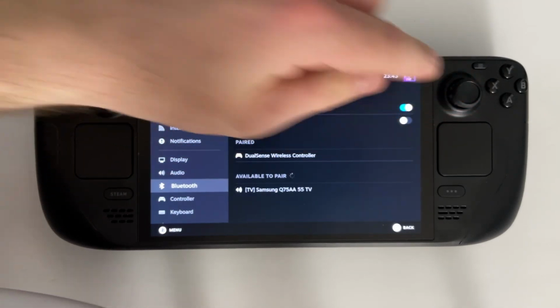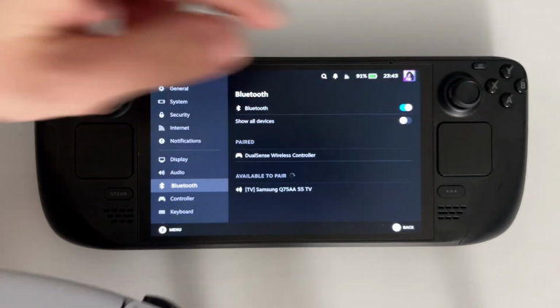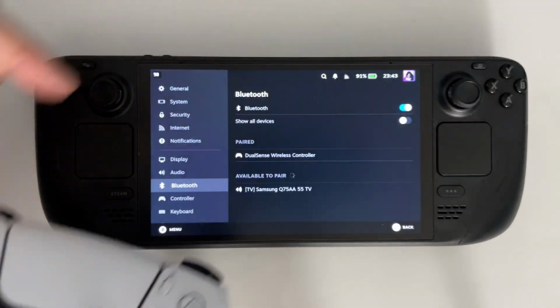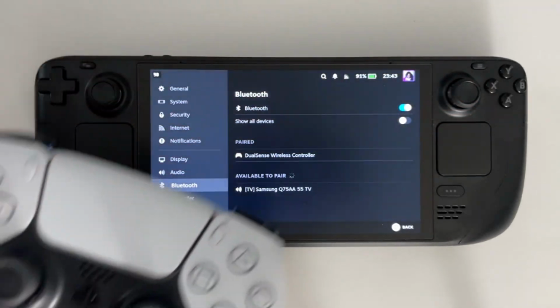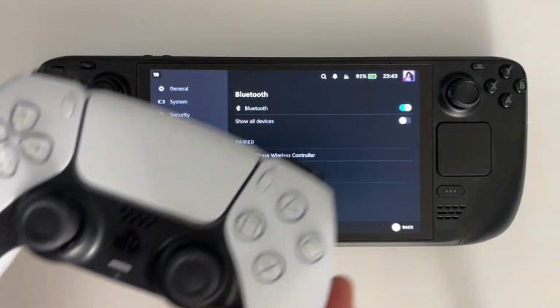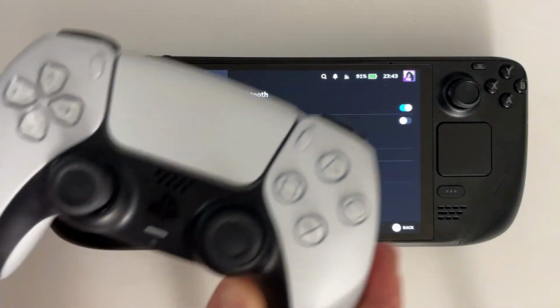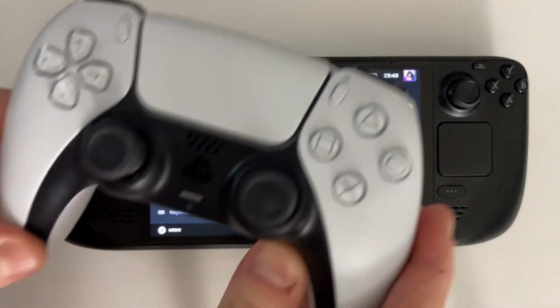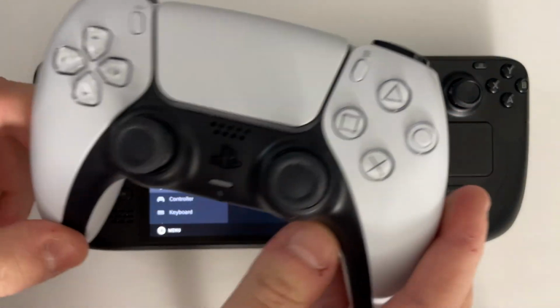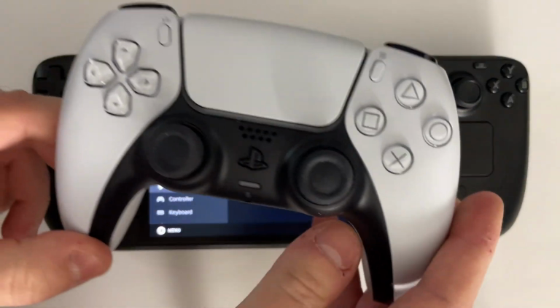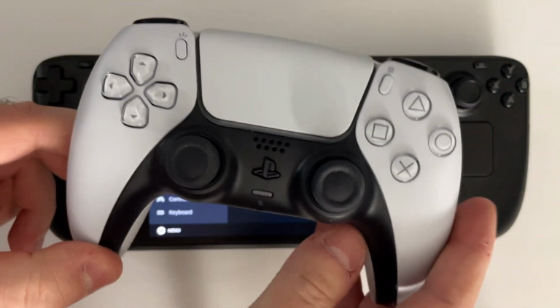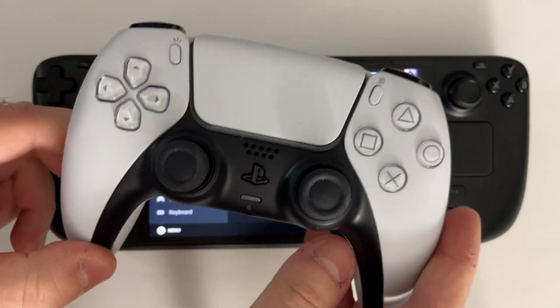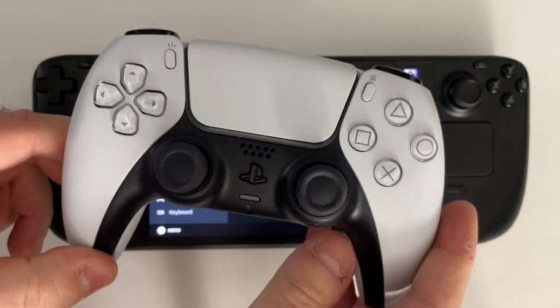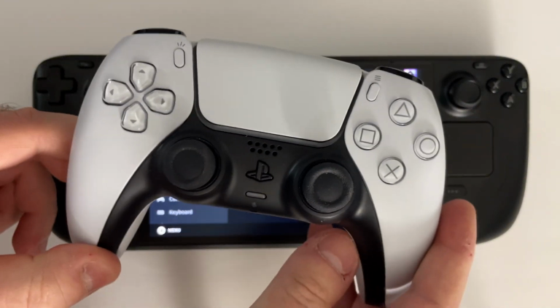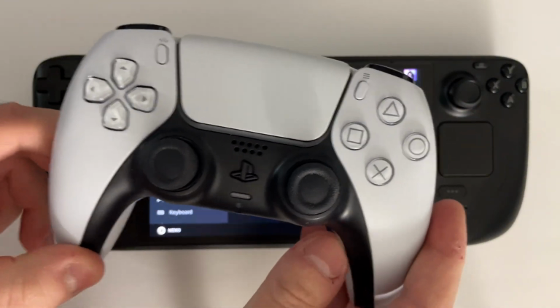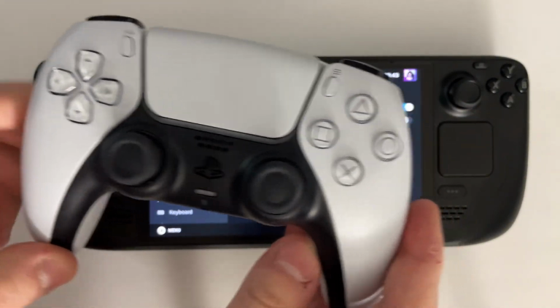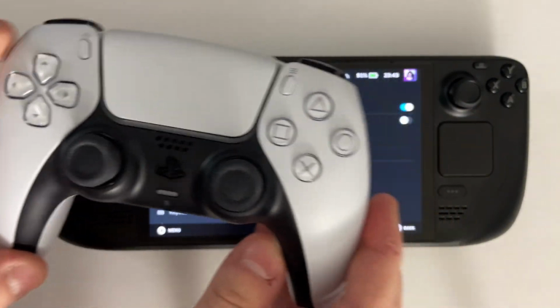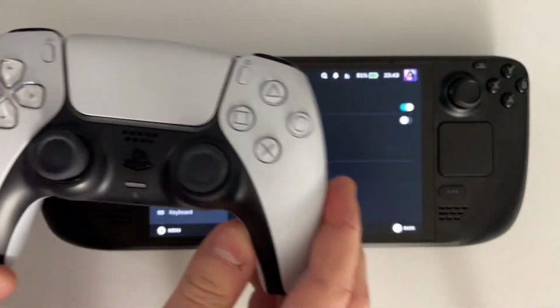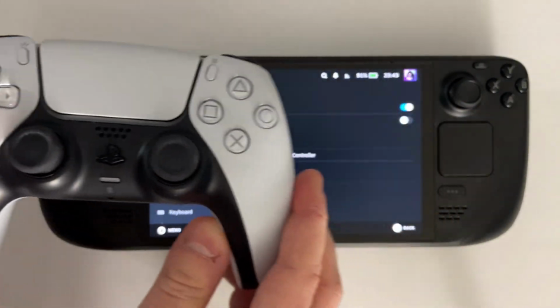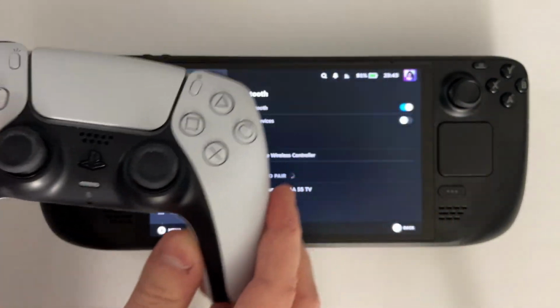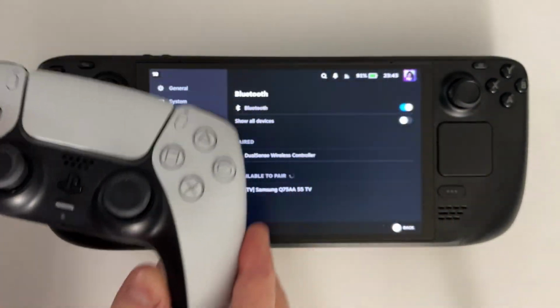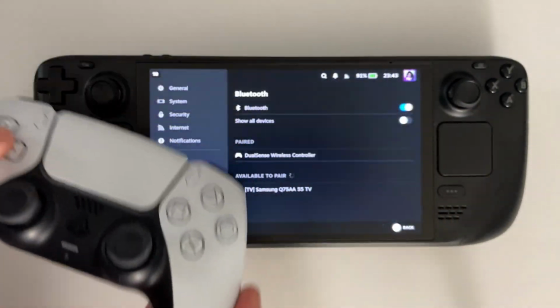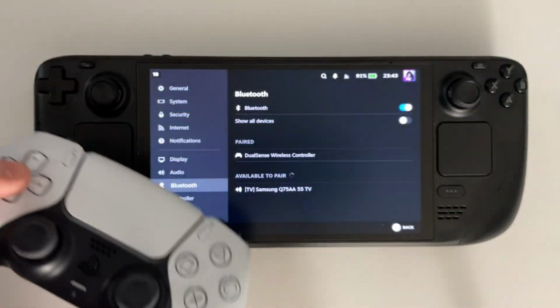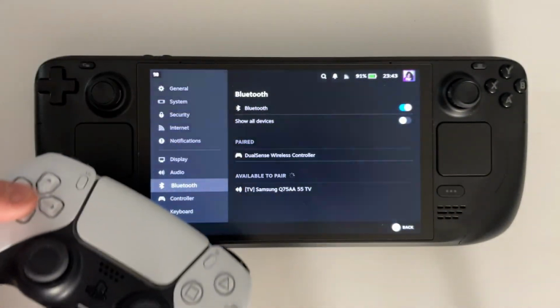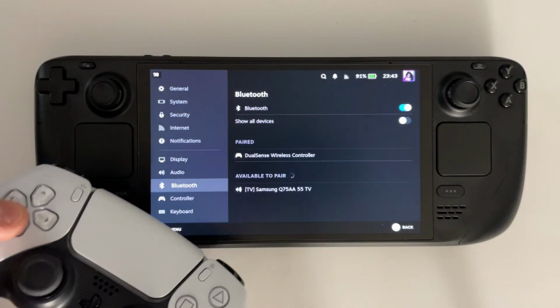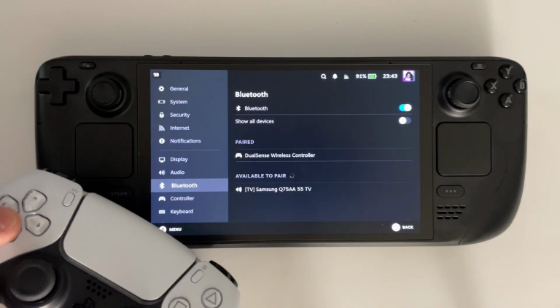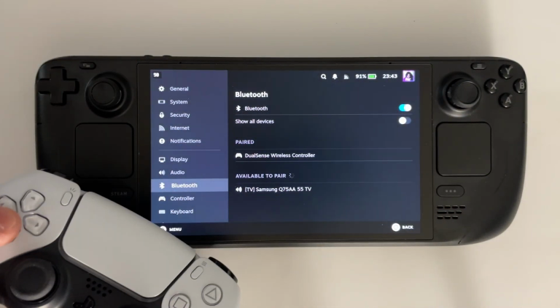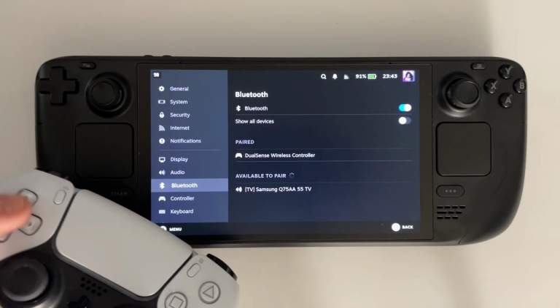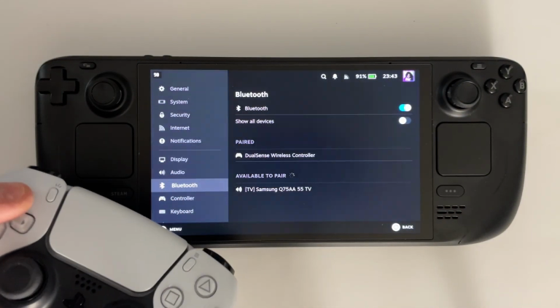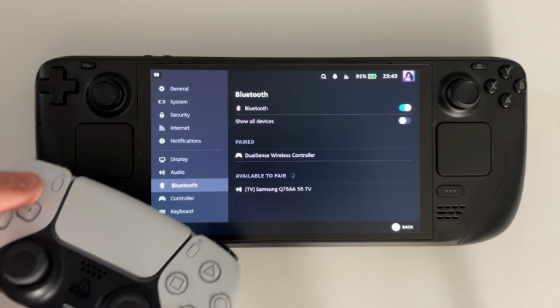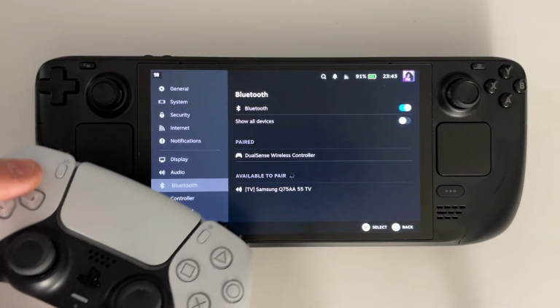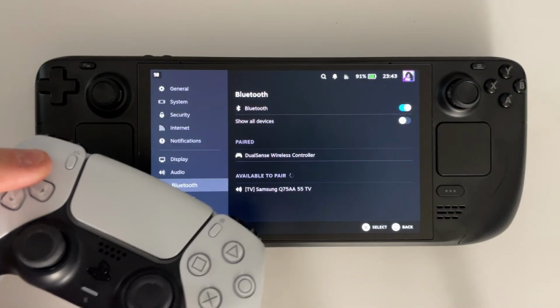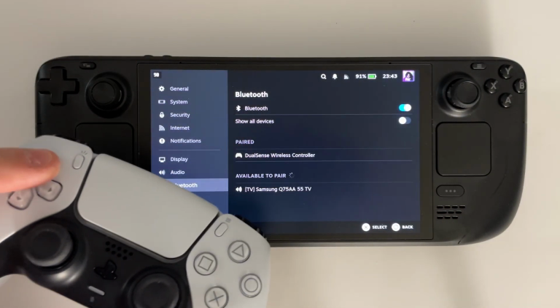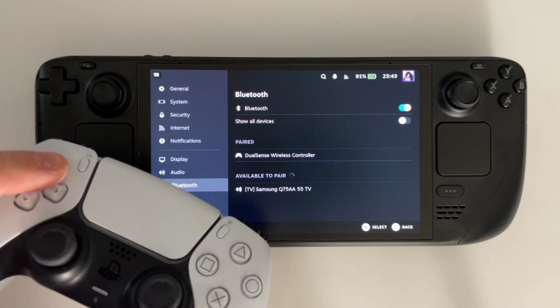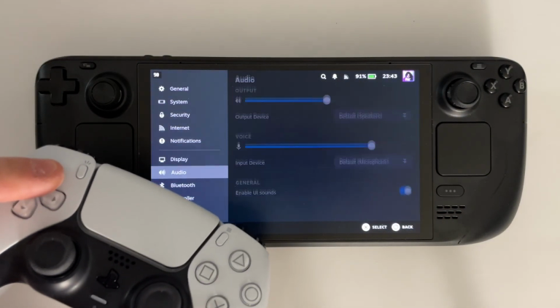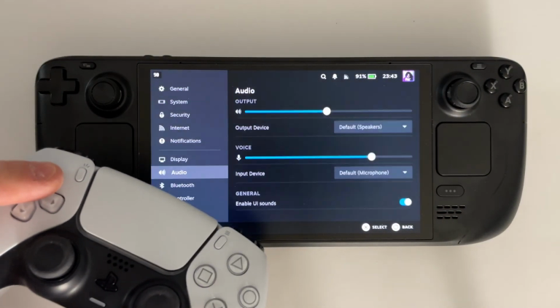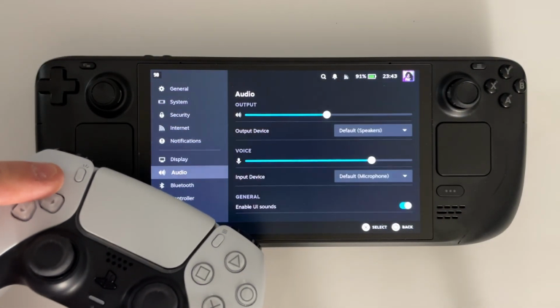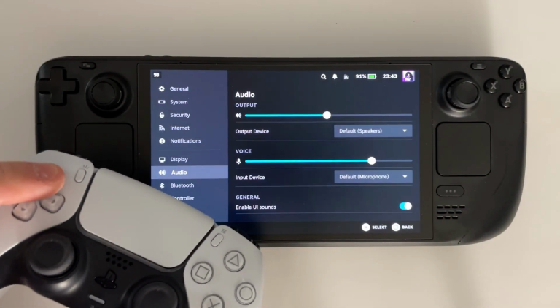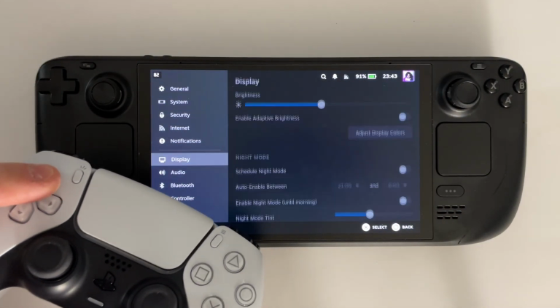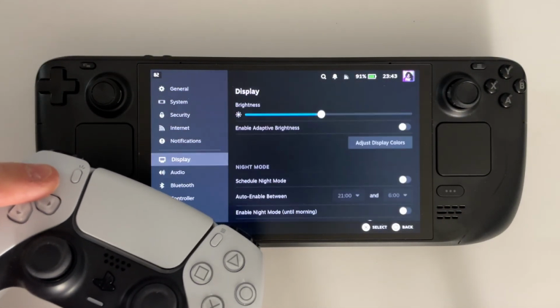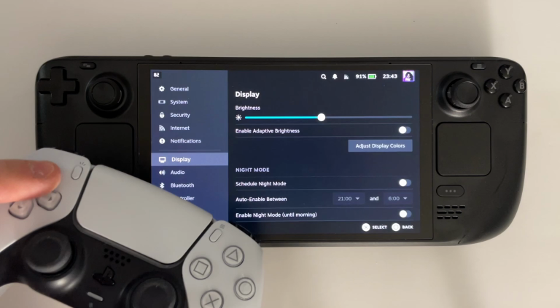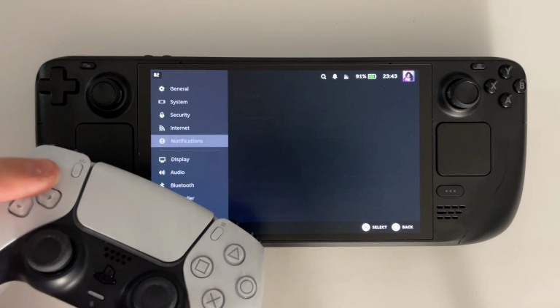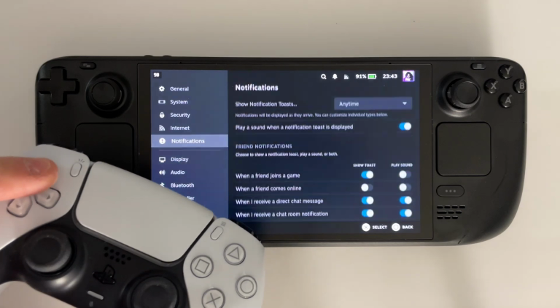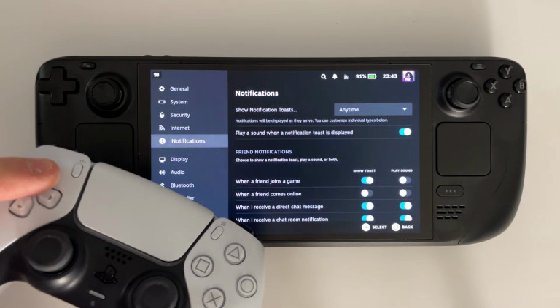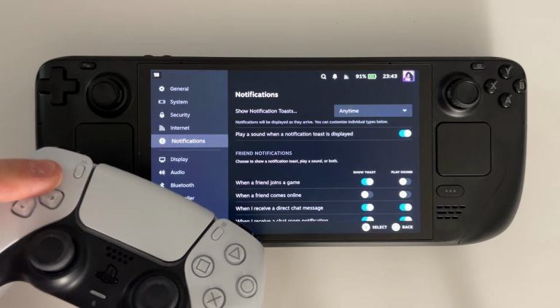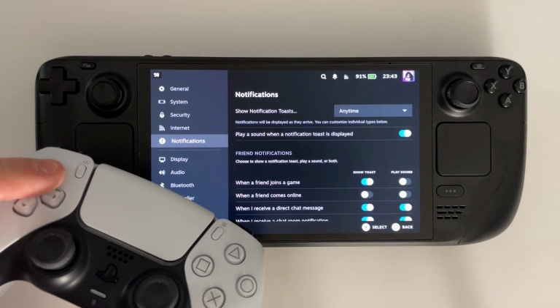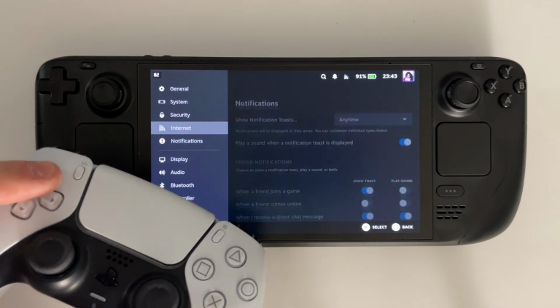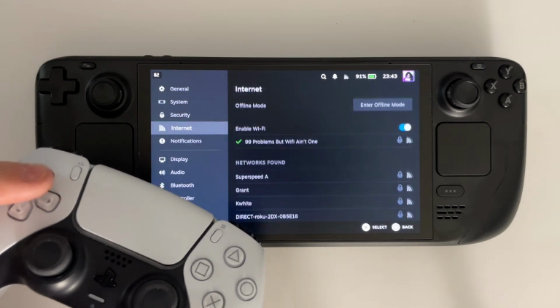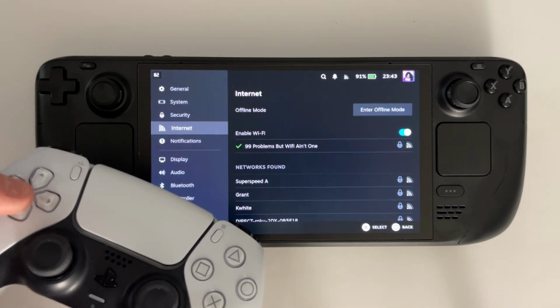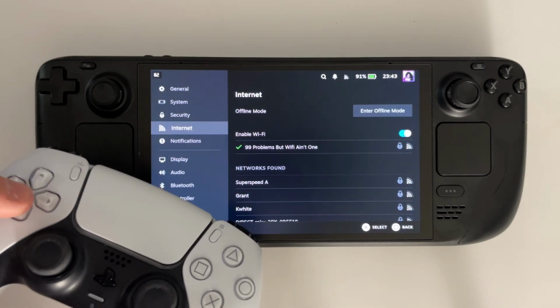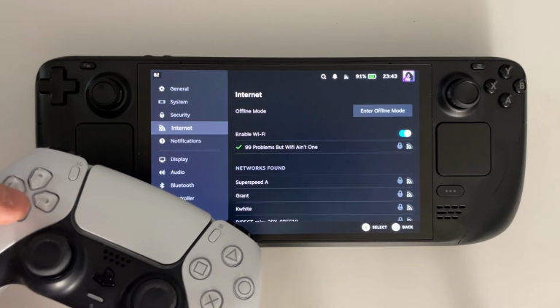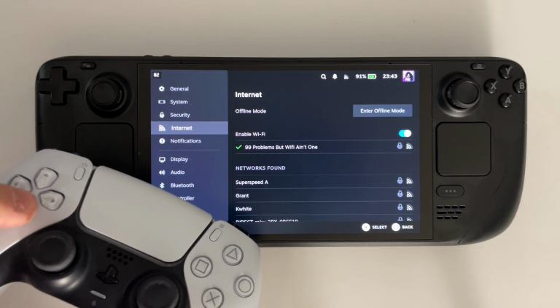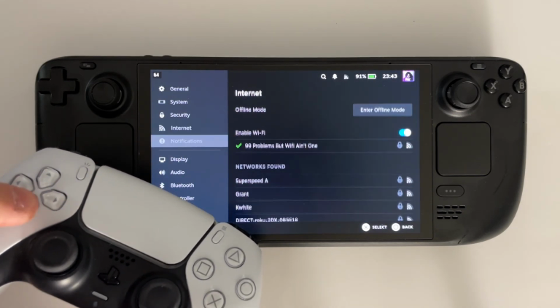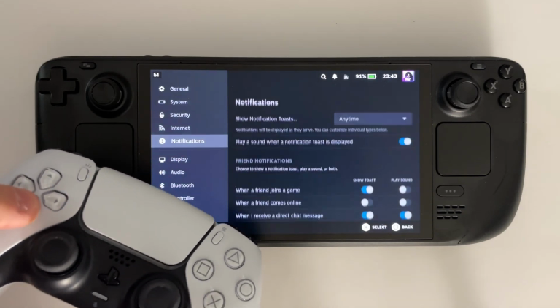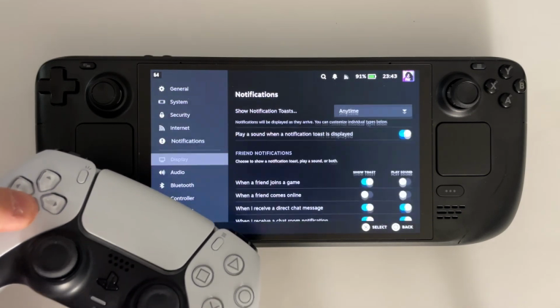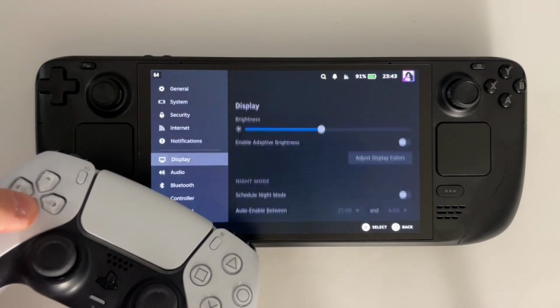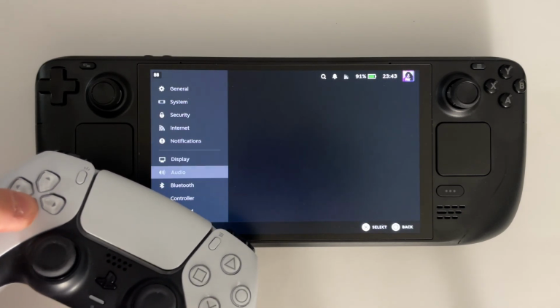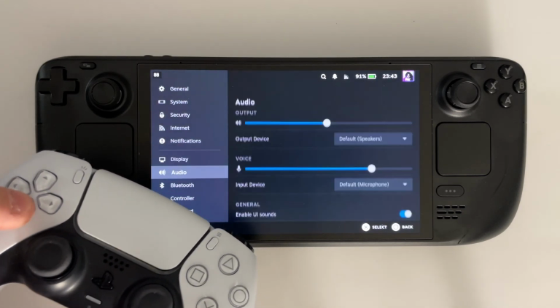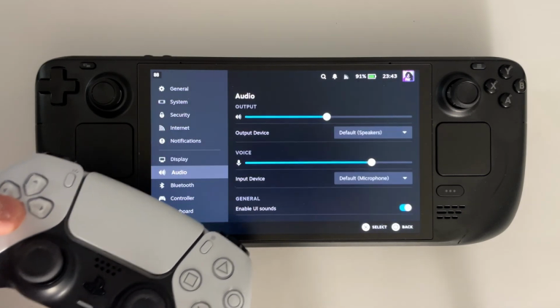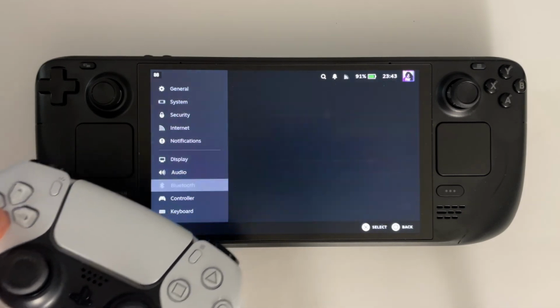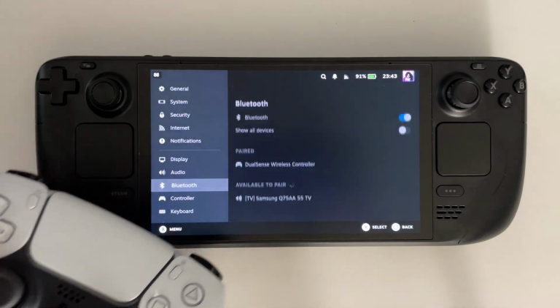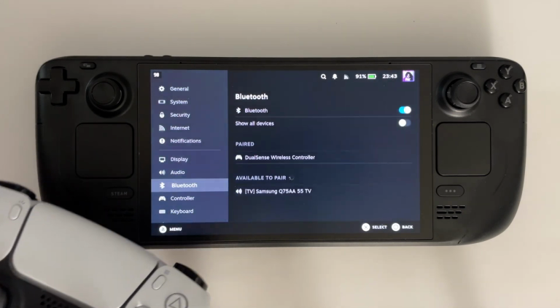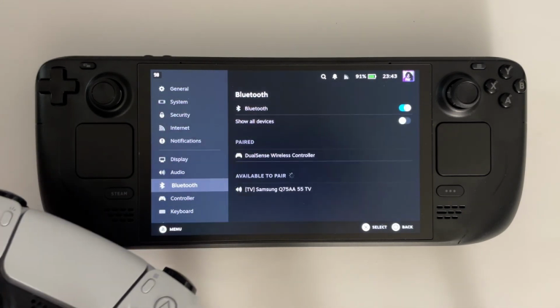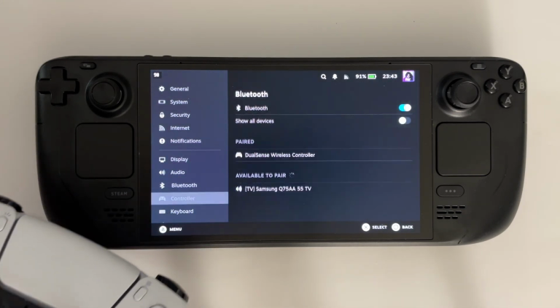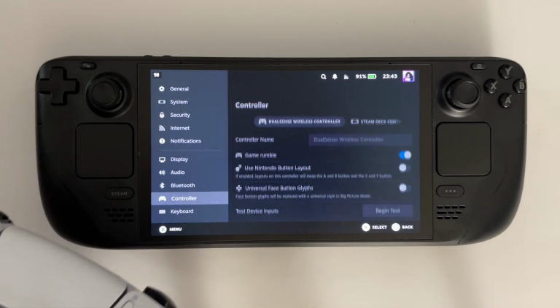At this point if you grab your PS5 controller and start pressing some buttons it should work. If not, repeat those steps and try again.